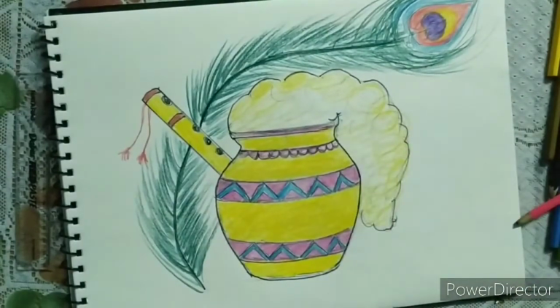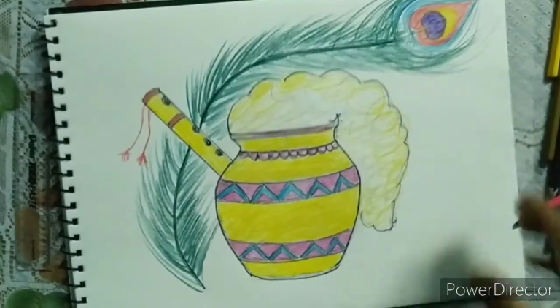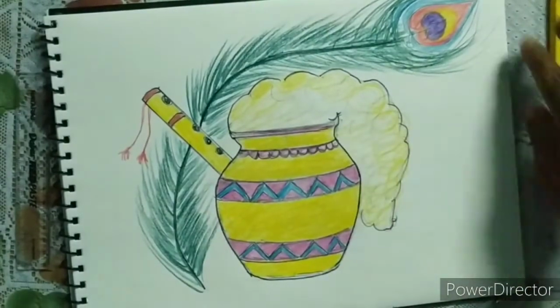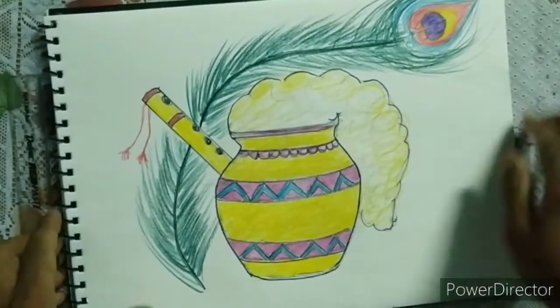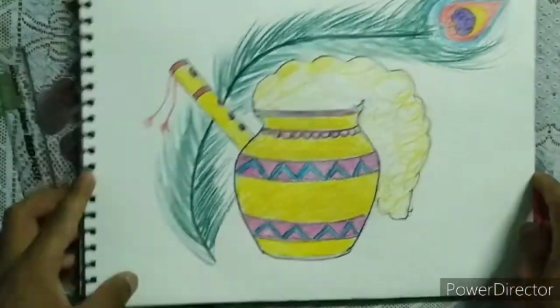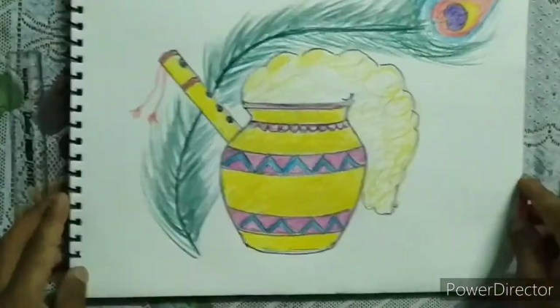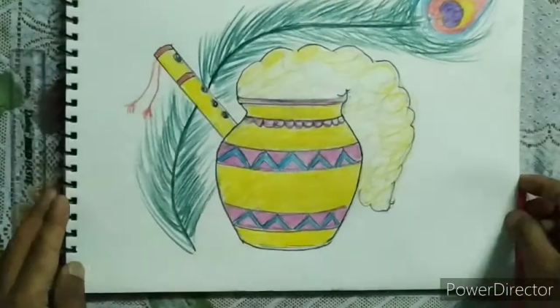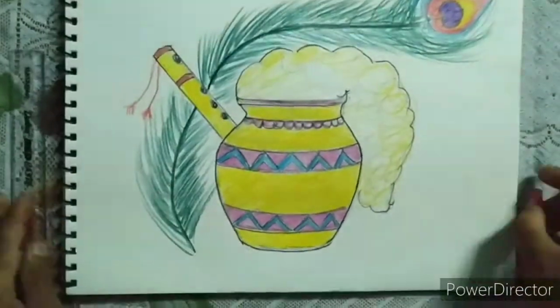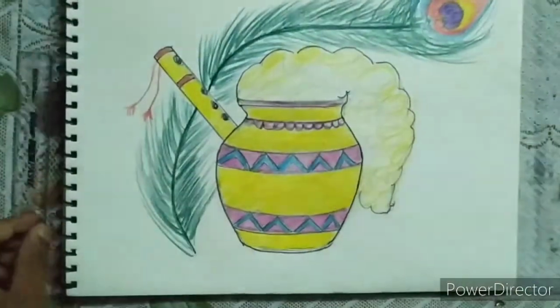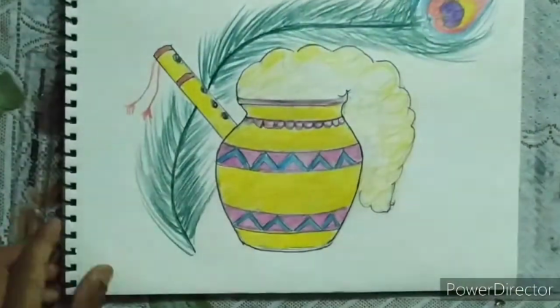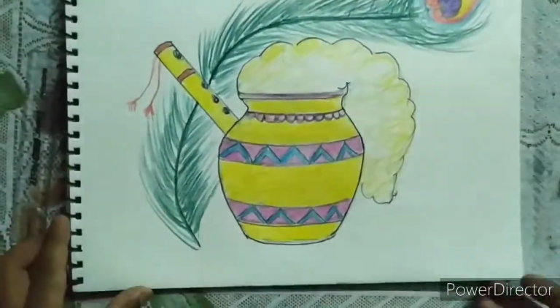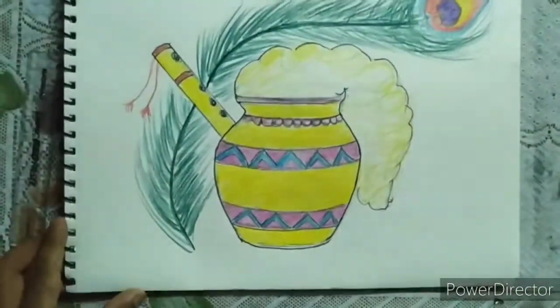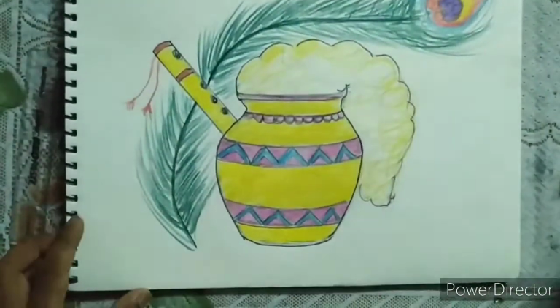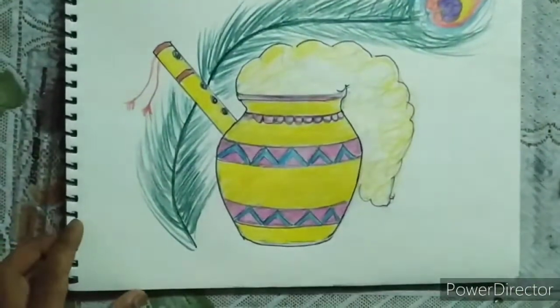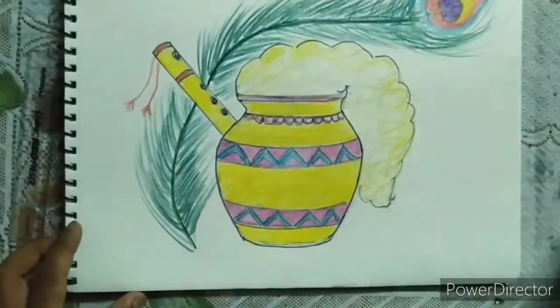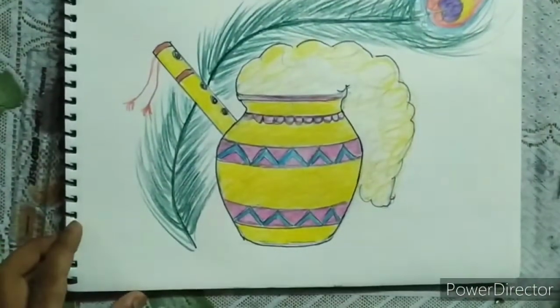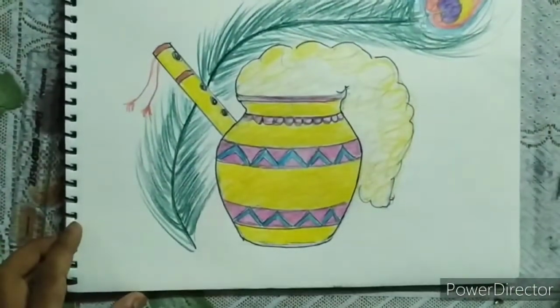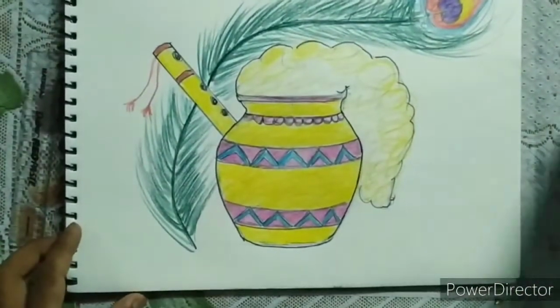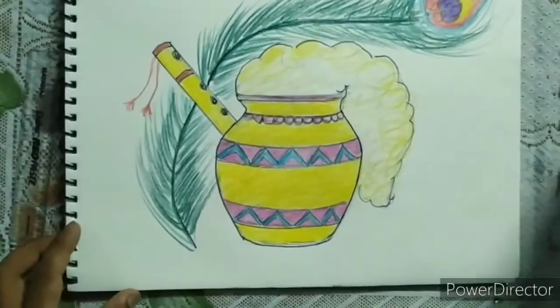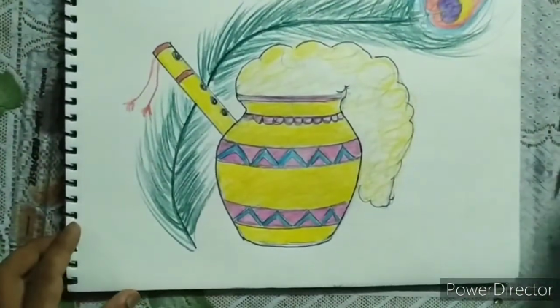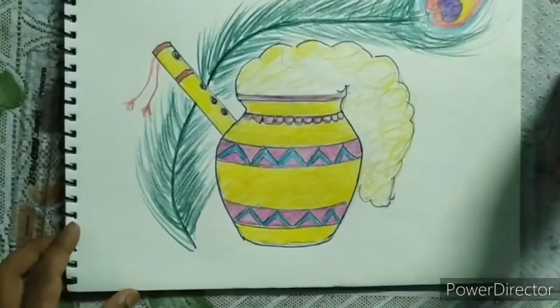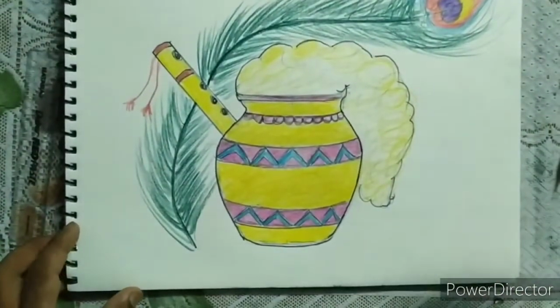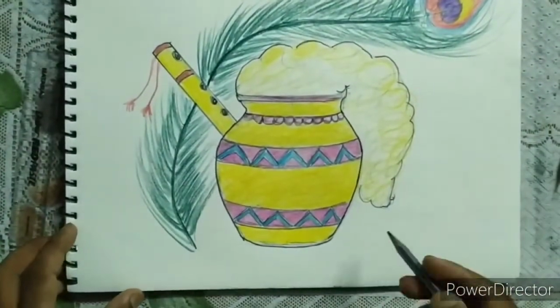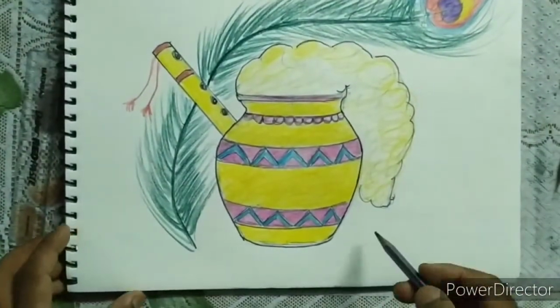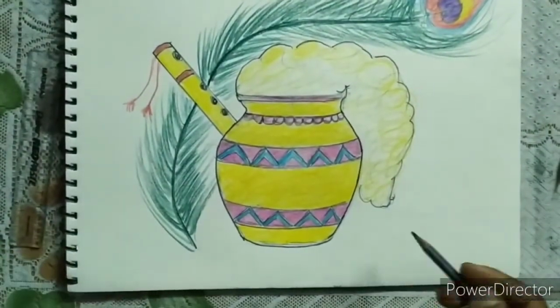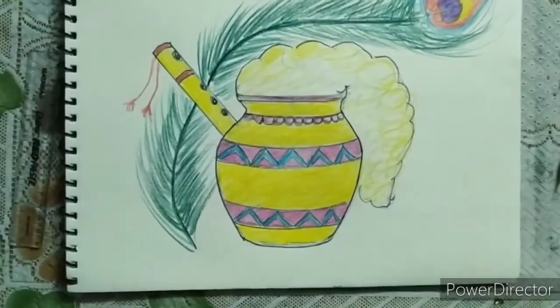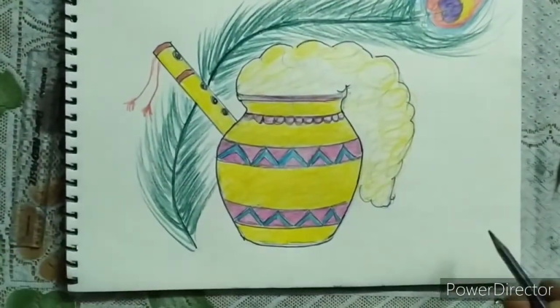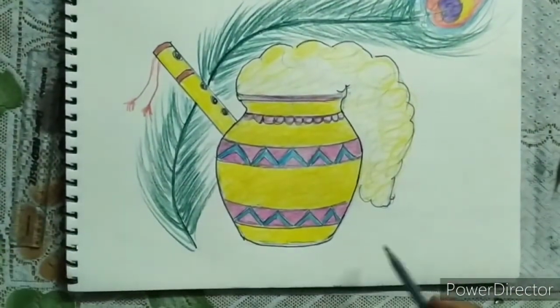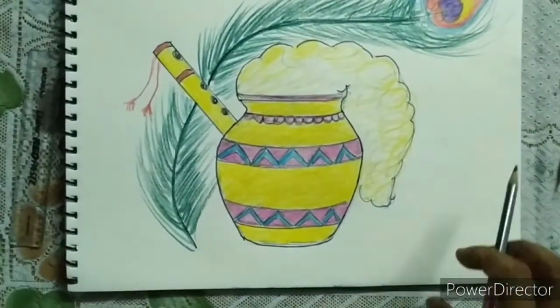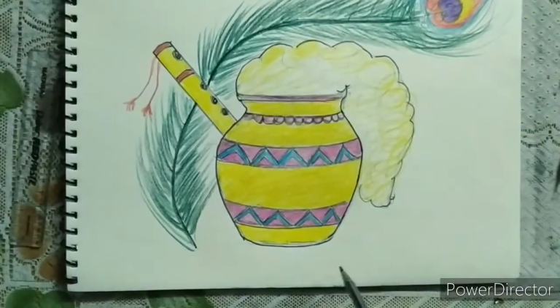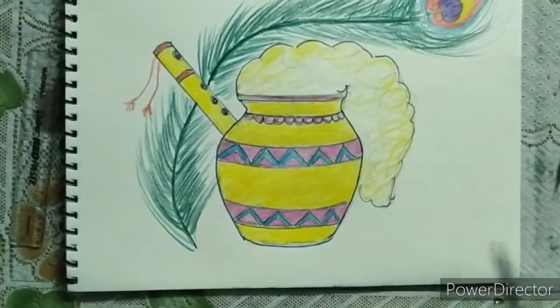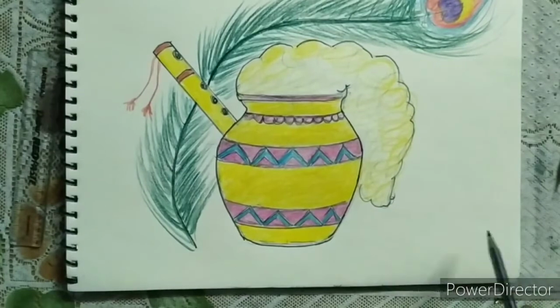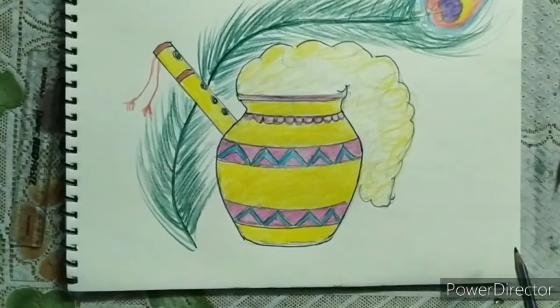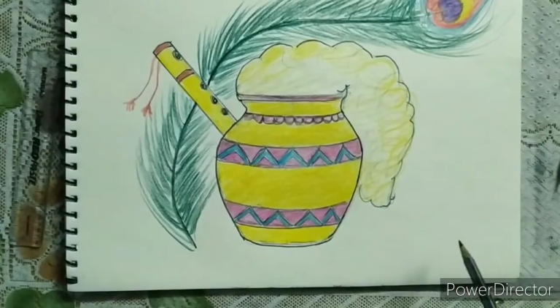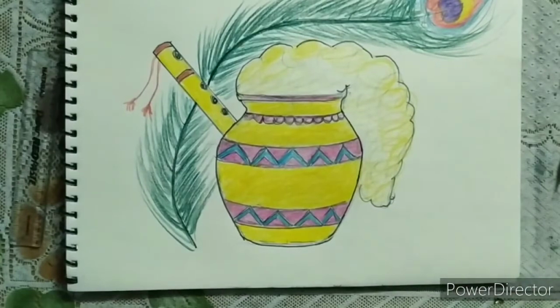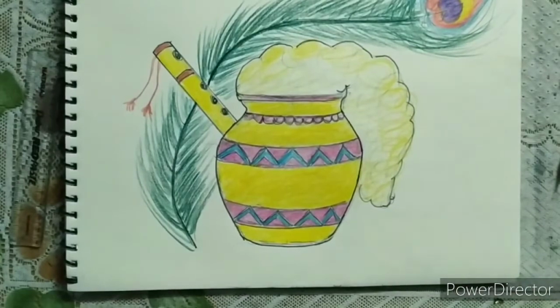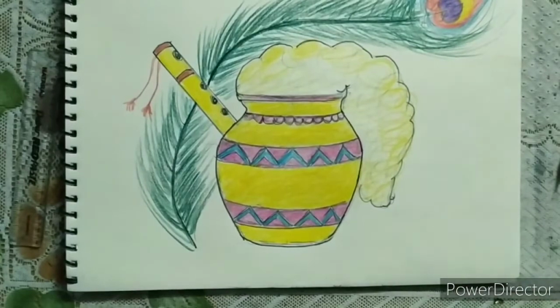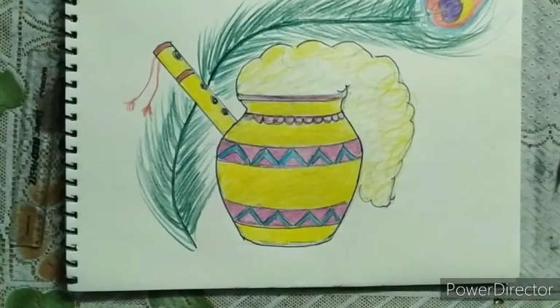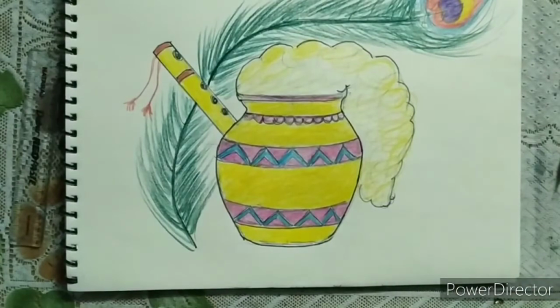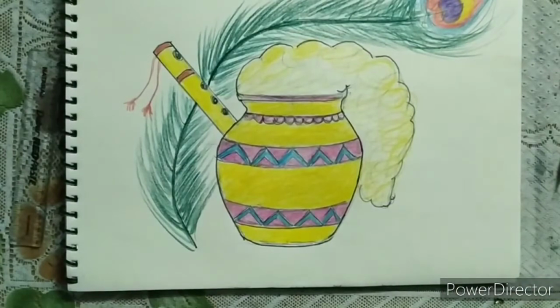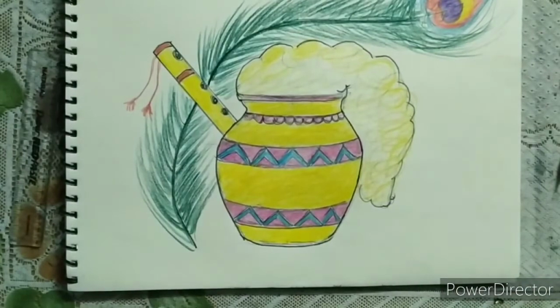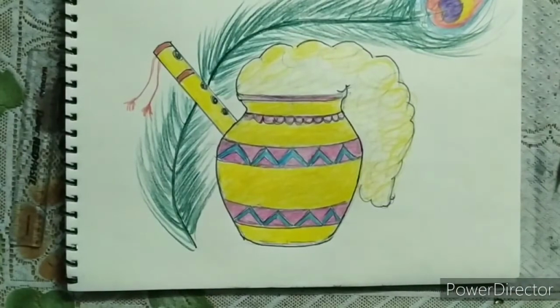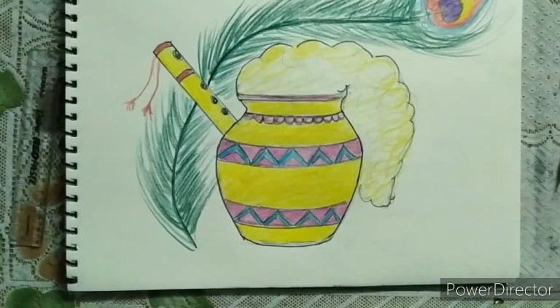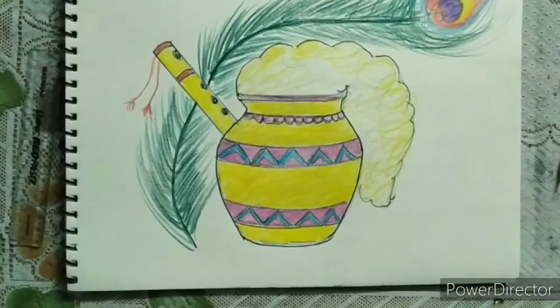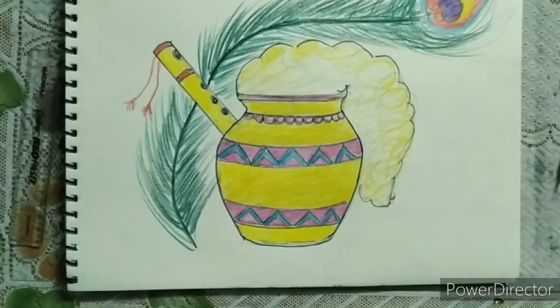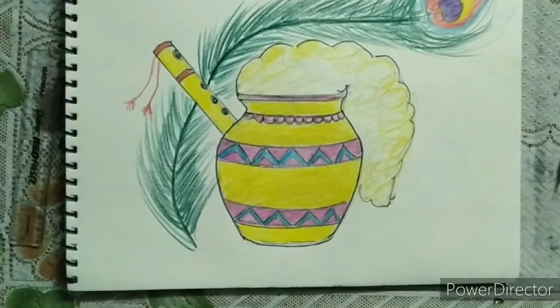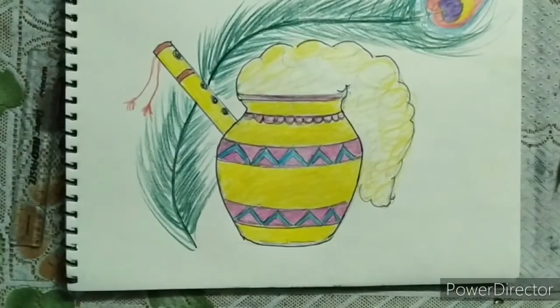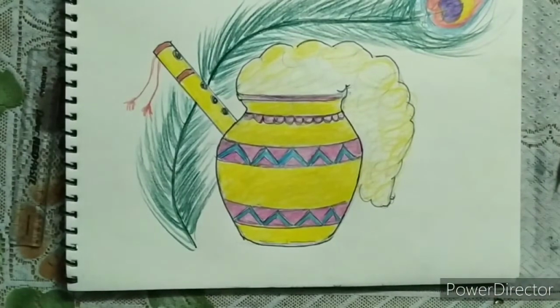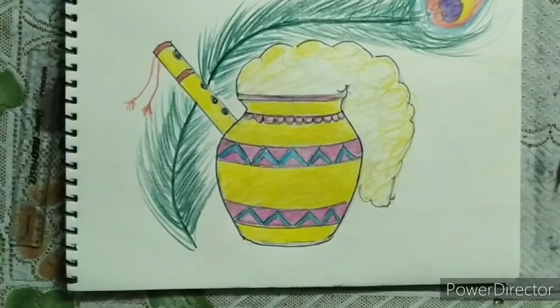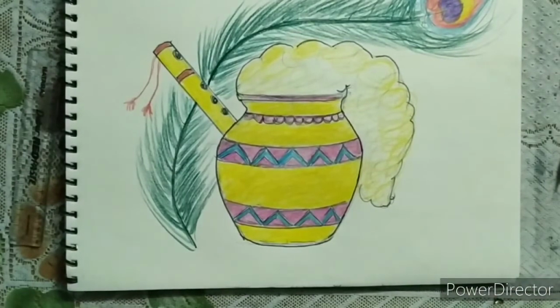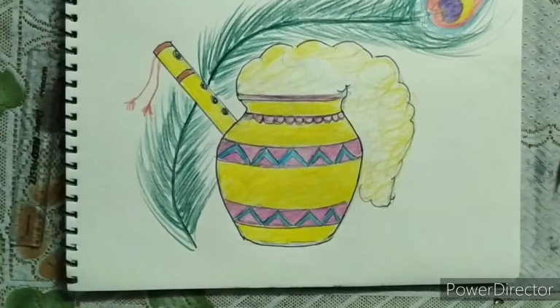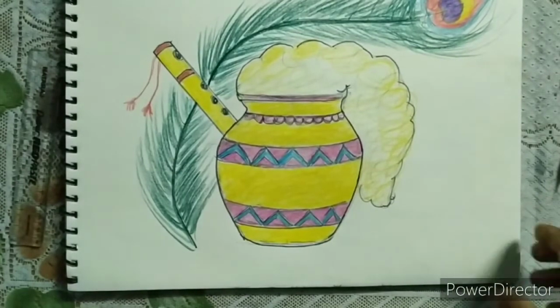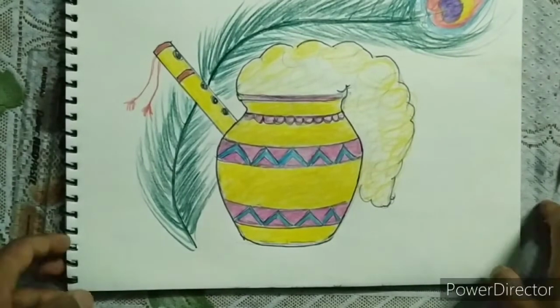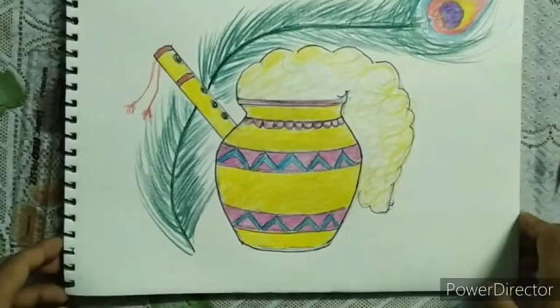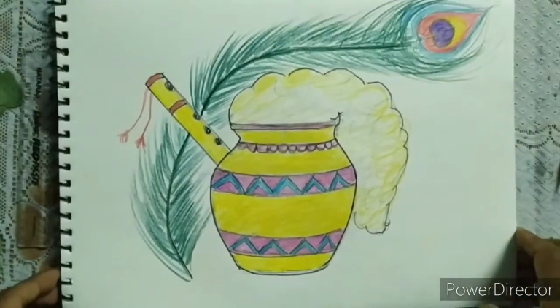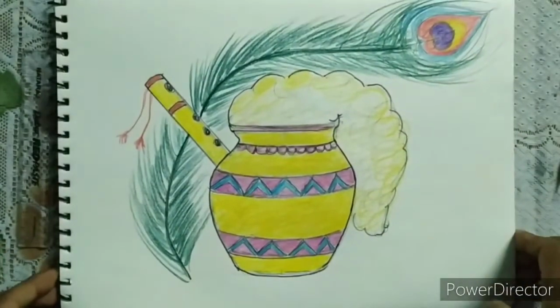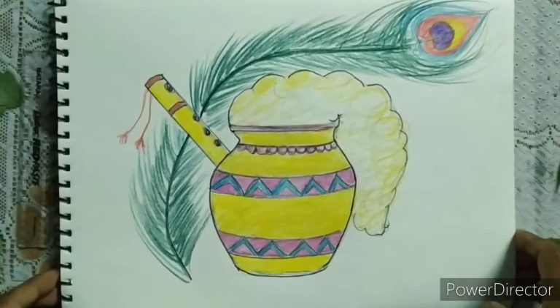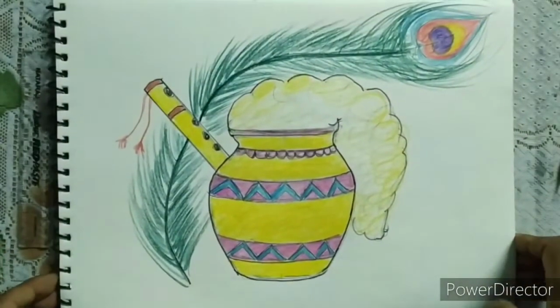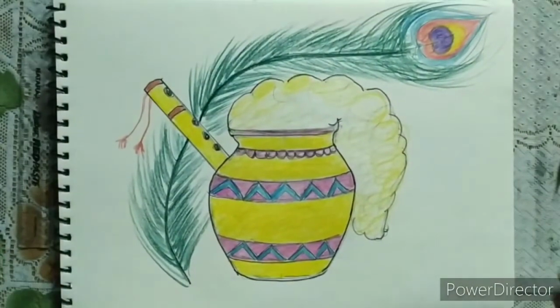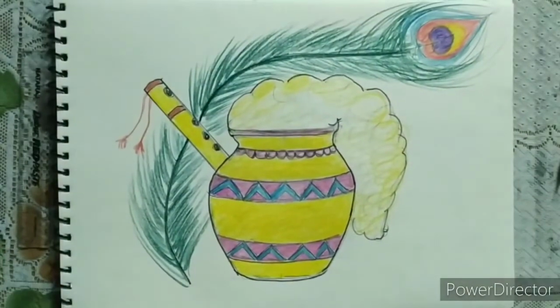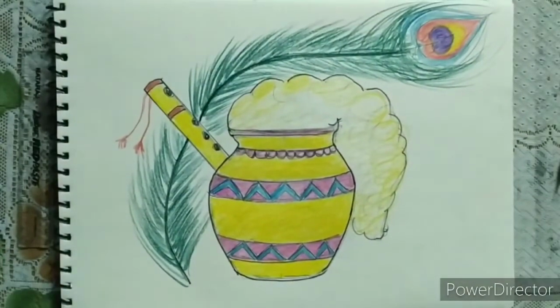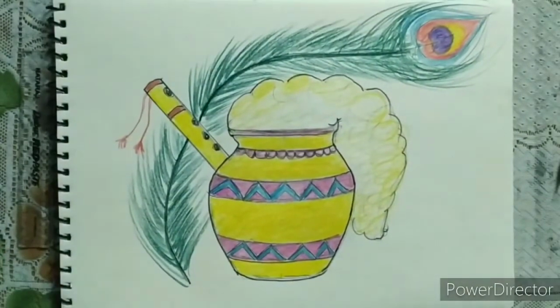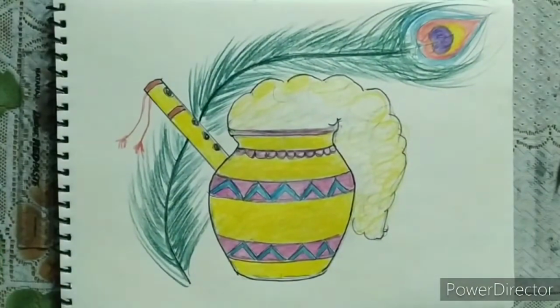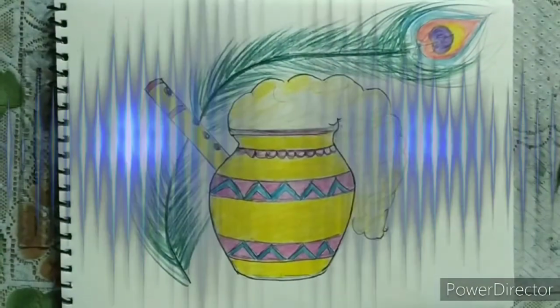Ok students, we will complete this drawing for Krishna Janmashtami. Tomorrow we will start a new topic.